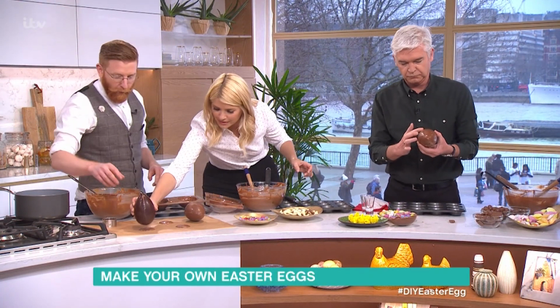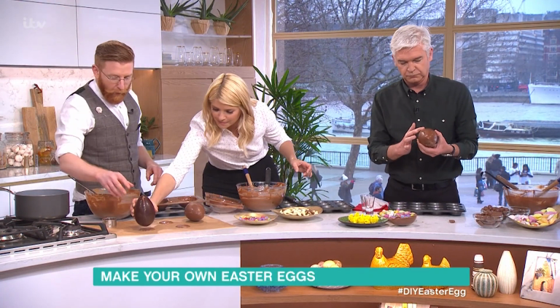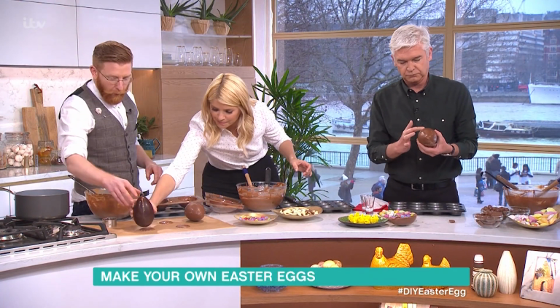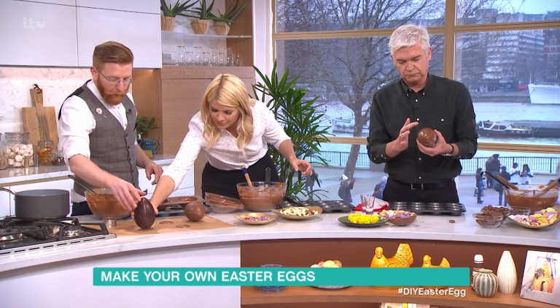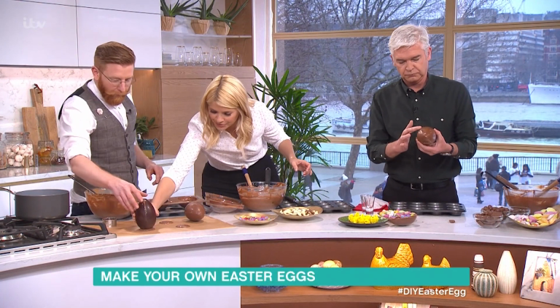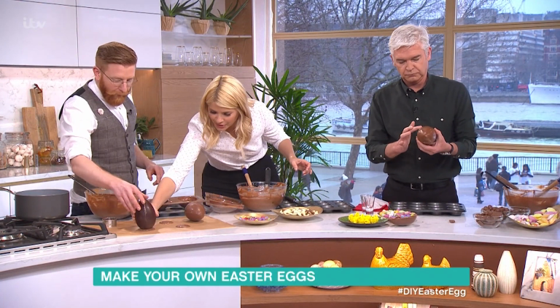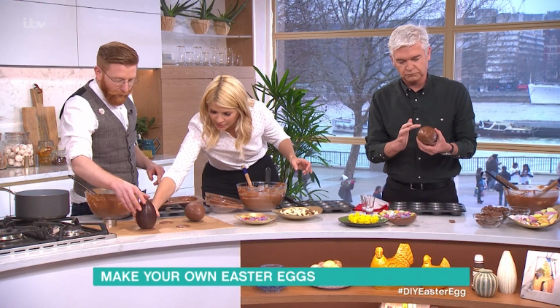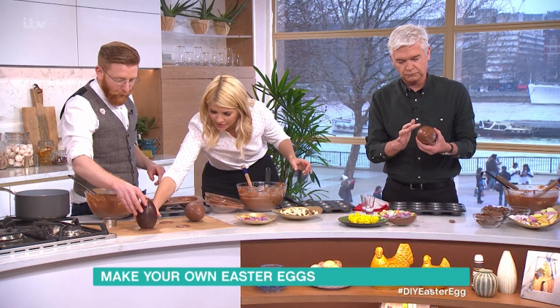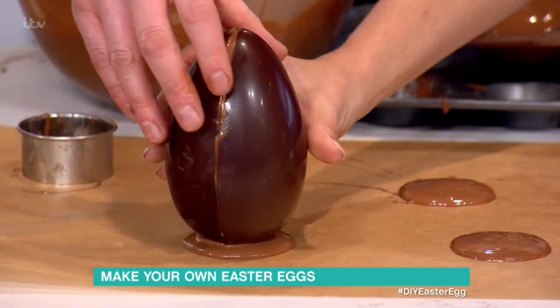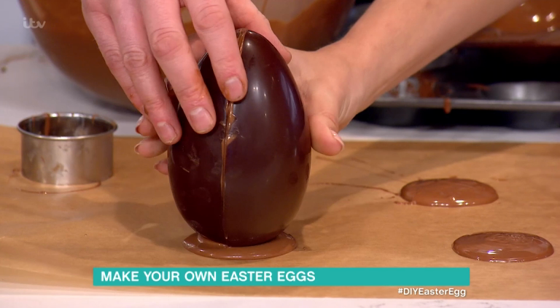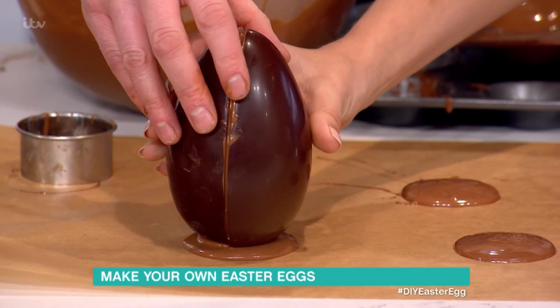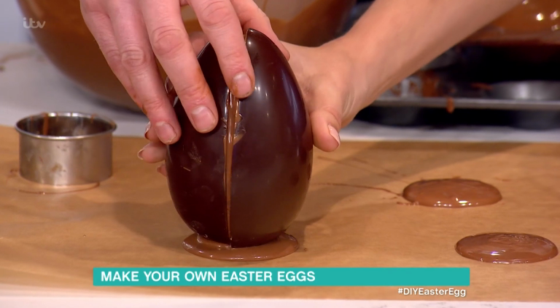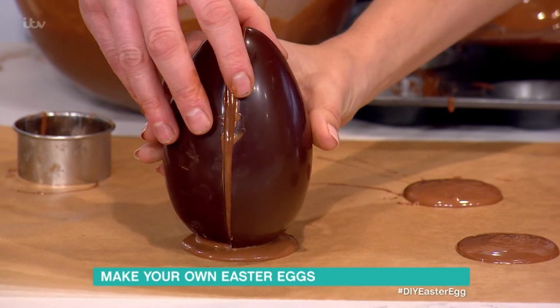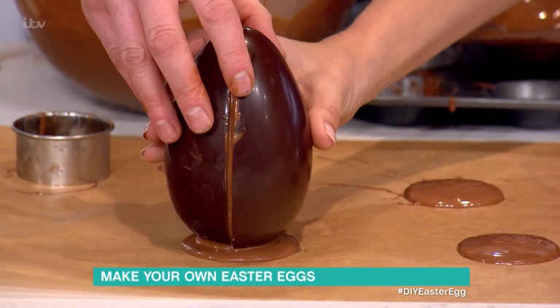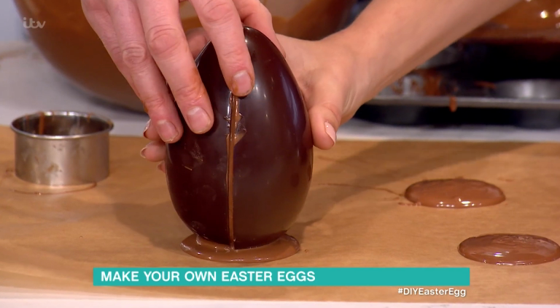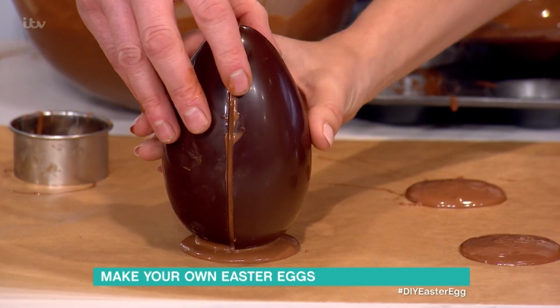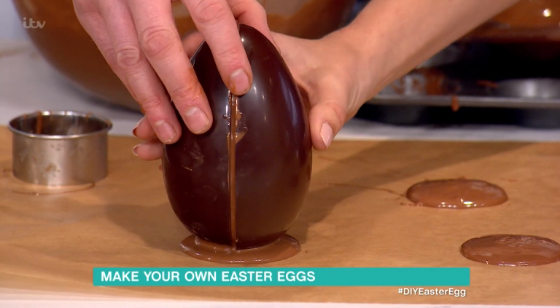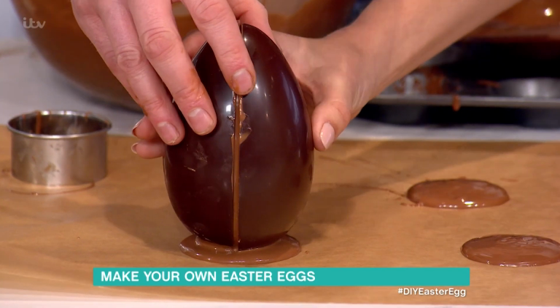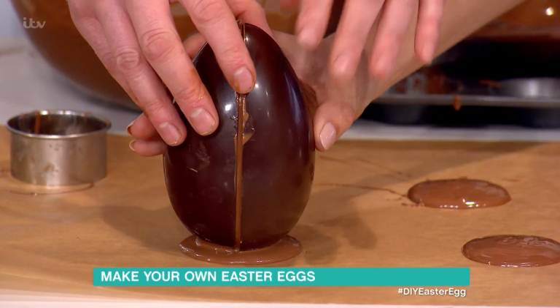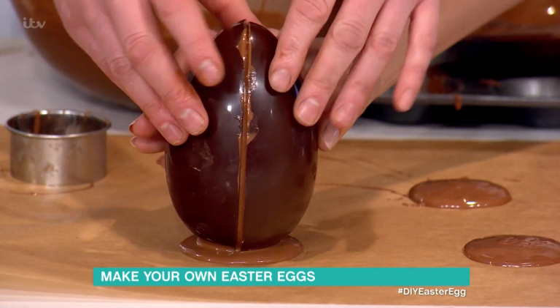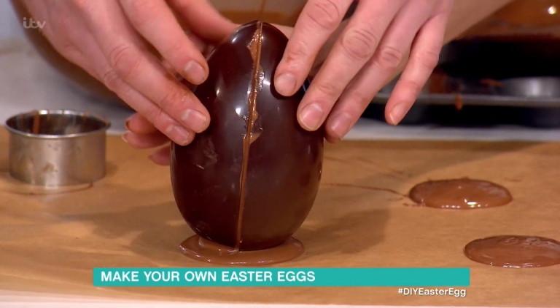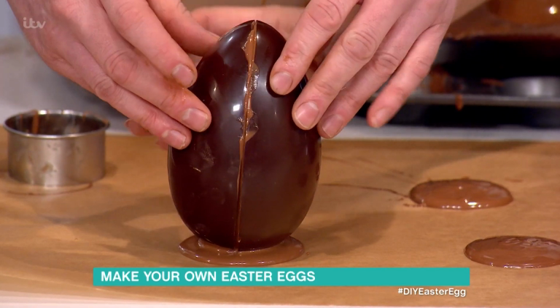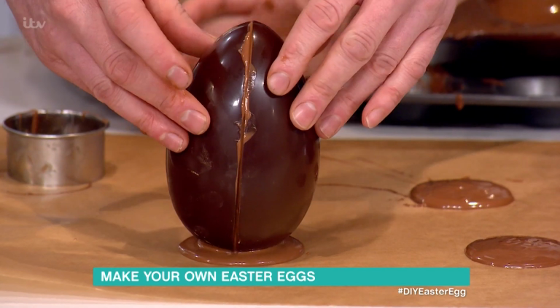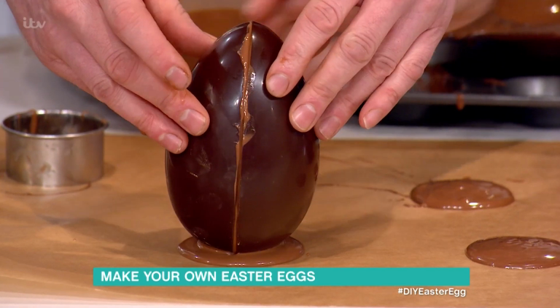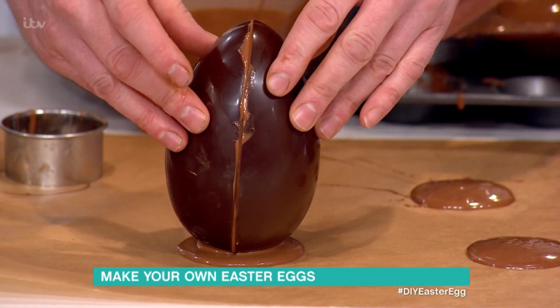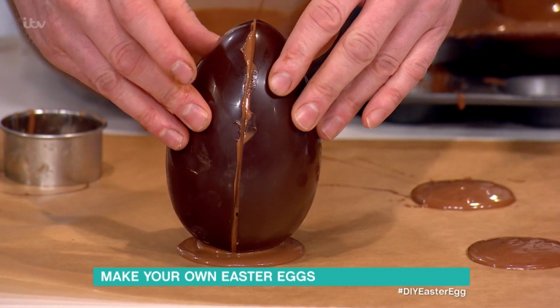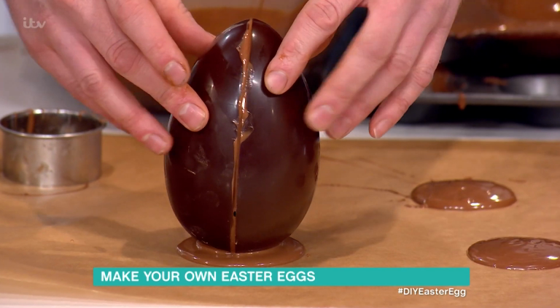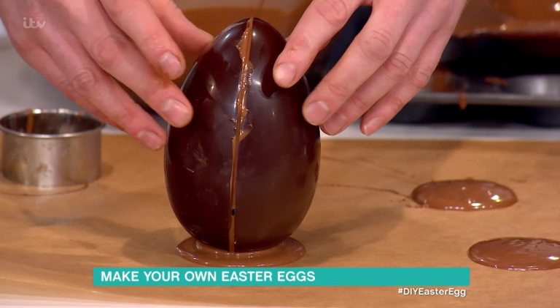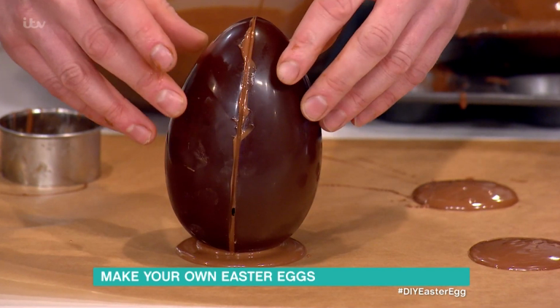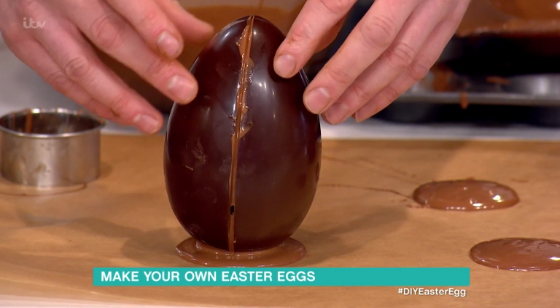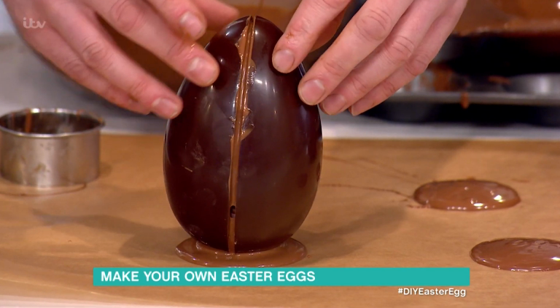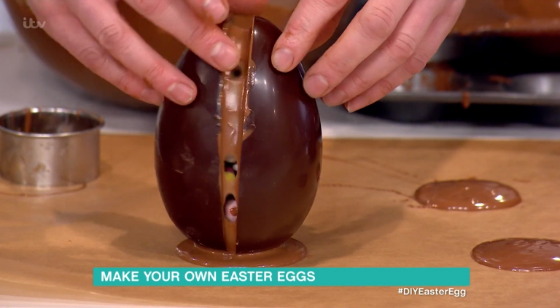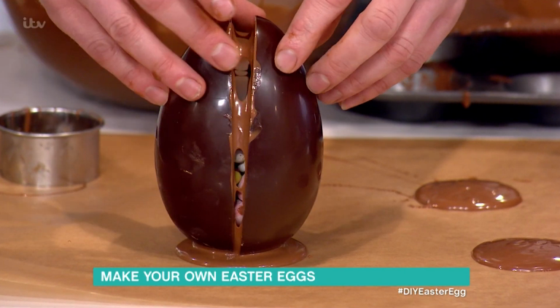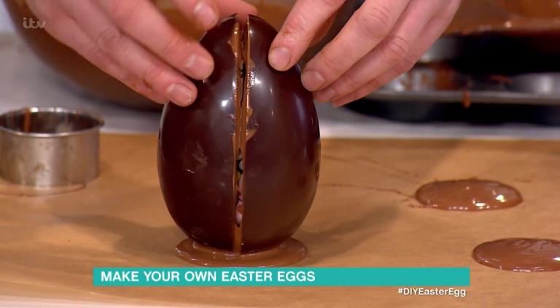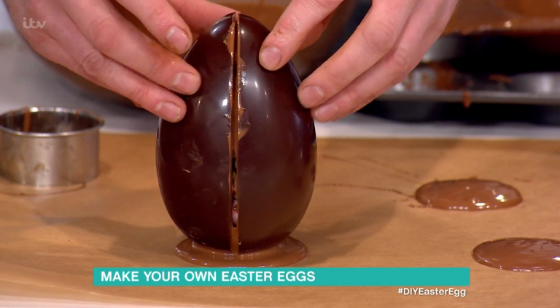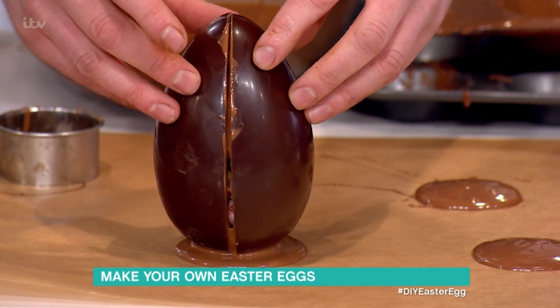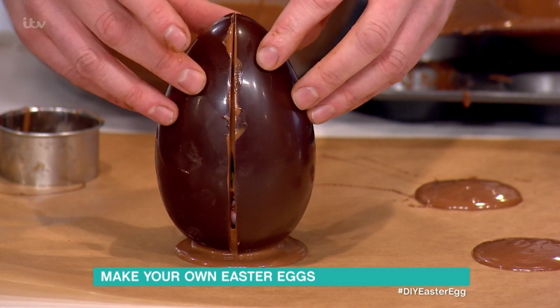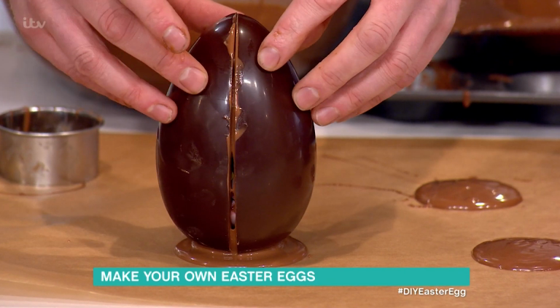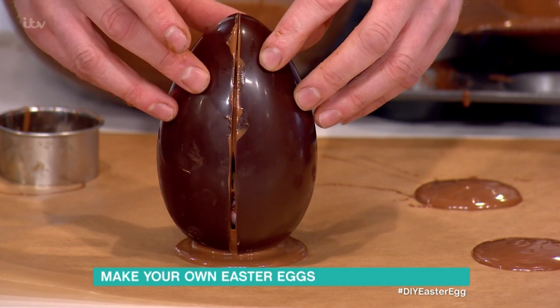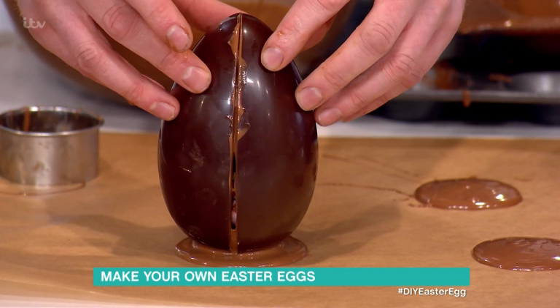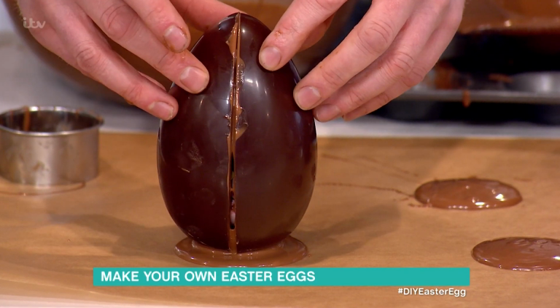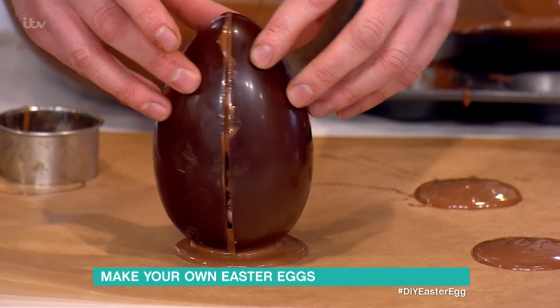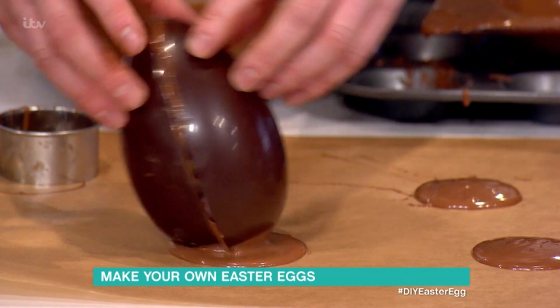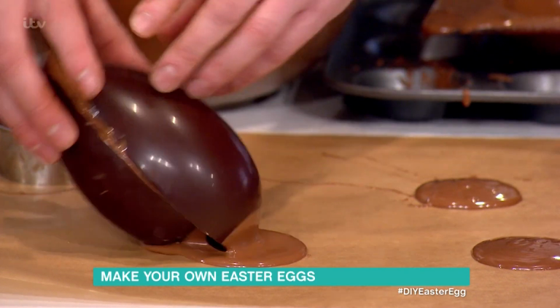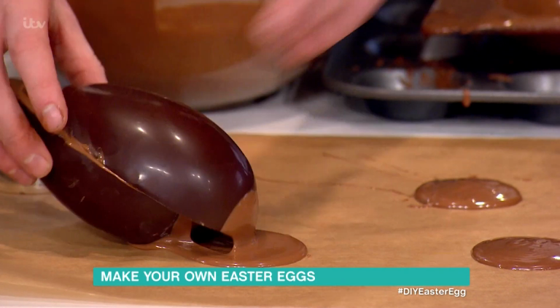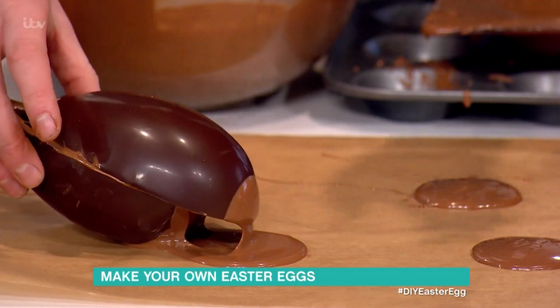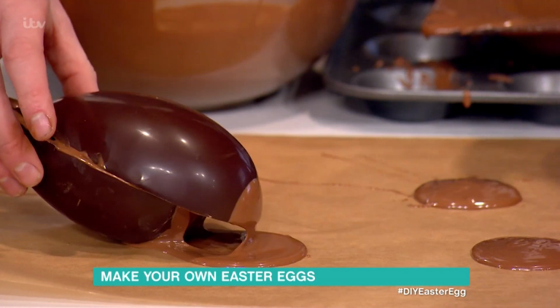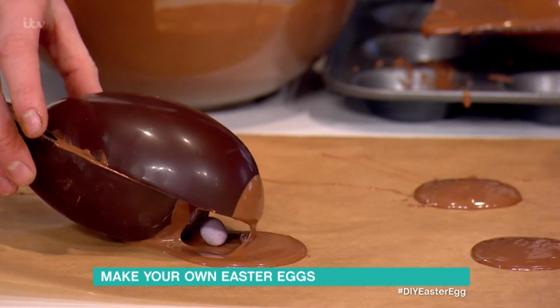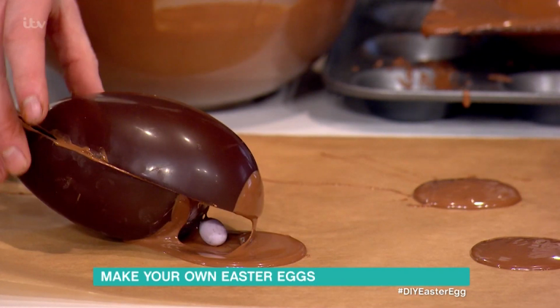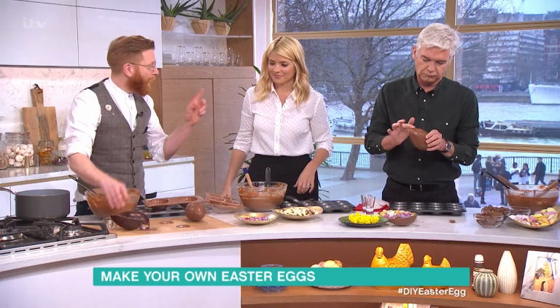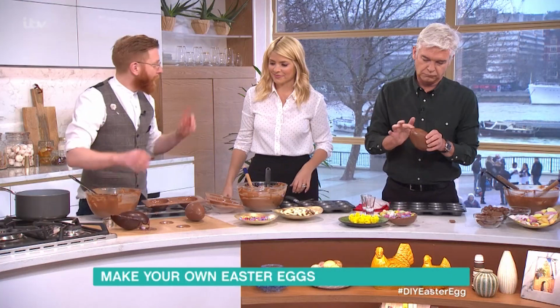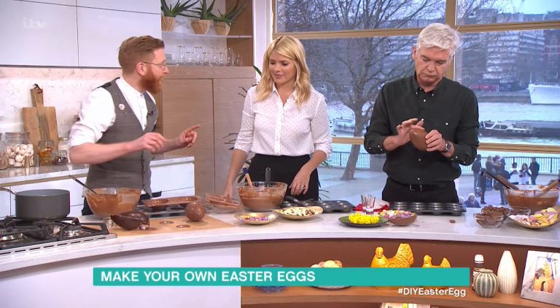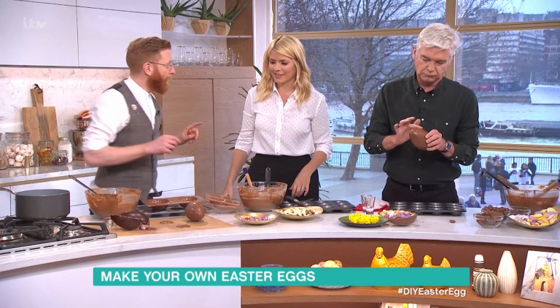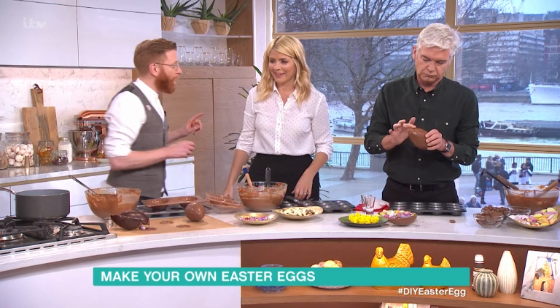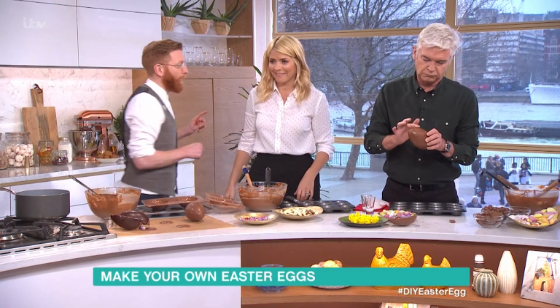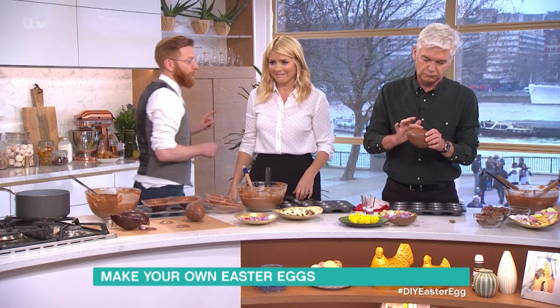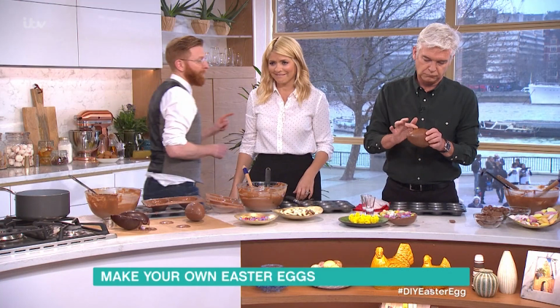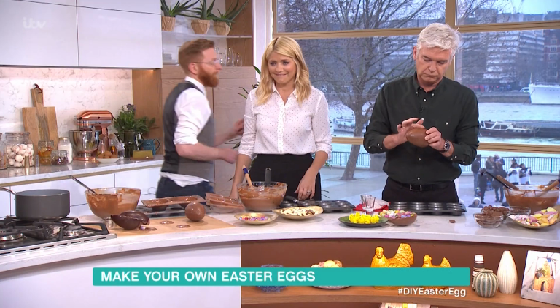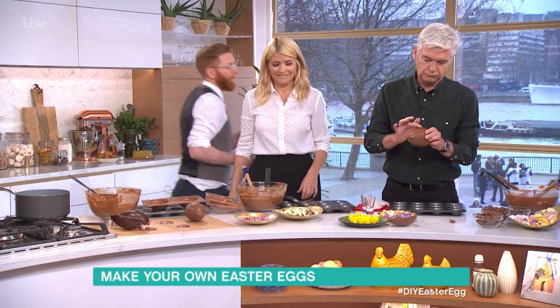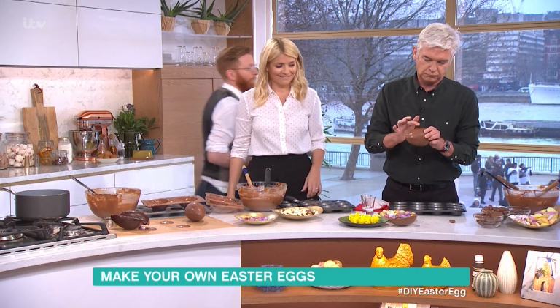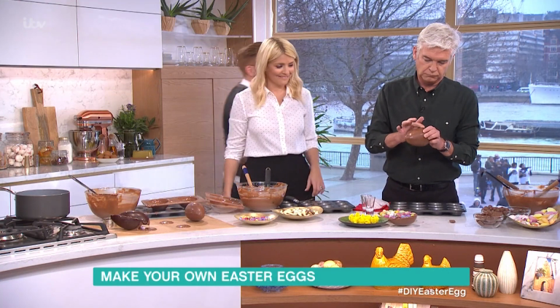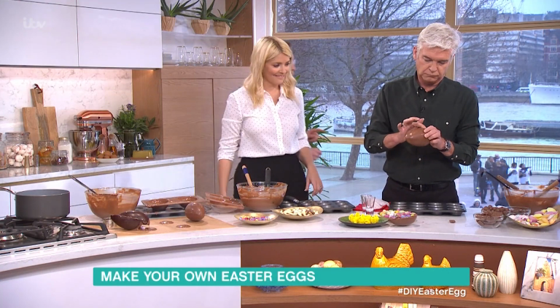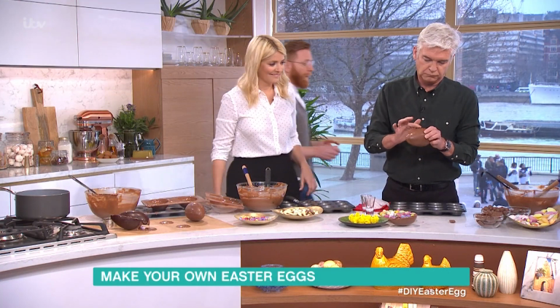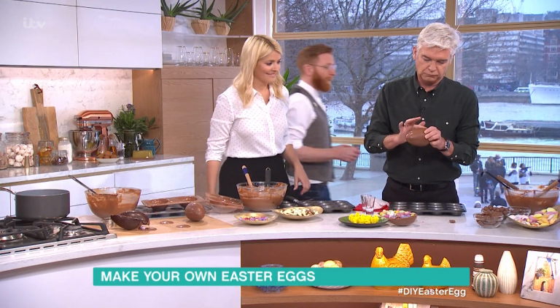If they don't hold, it means the chocolate's not quite set. So we'll just have to eat it right now - so wait five minutes. But I did some for you earlier.